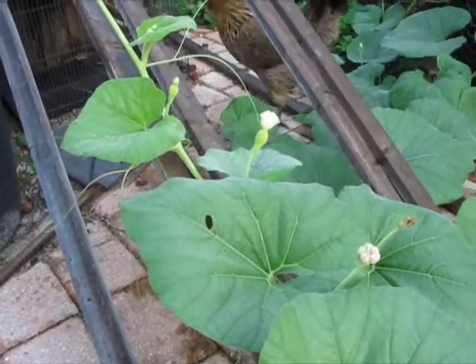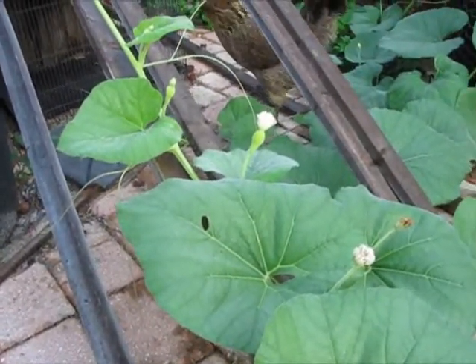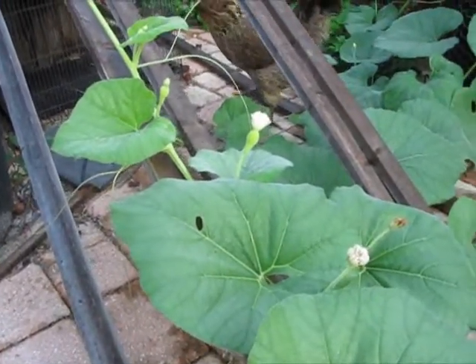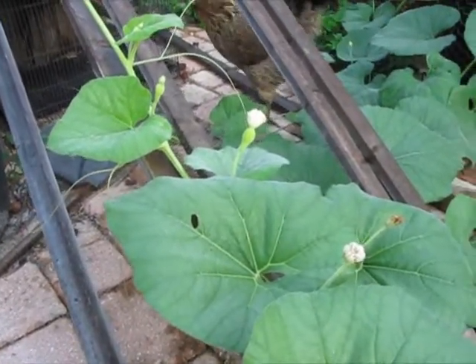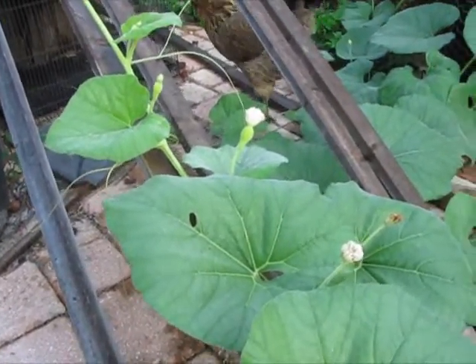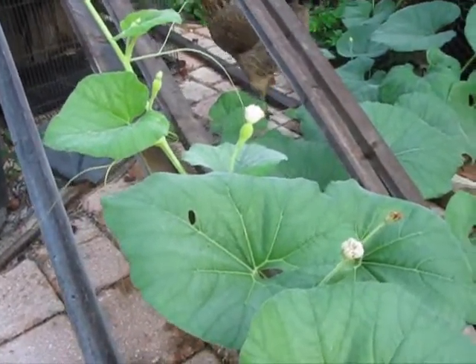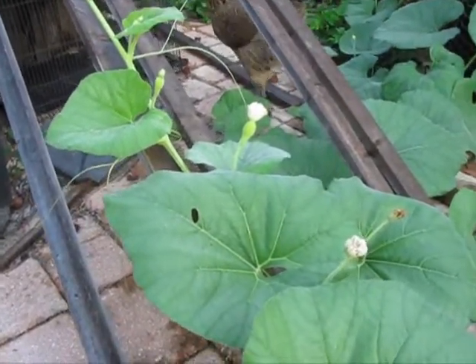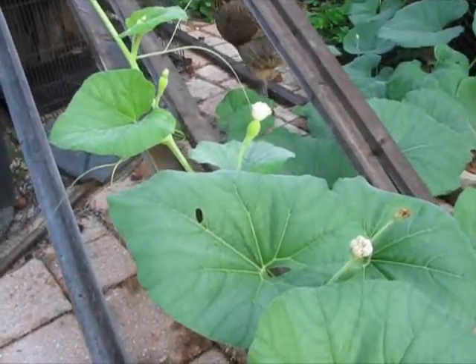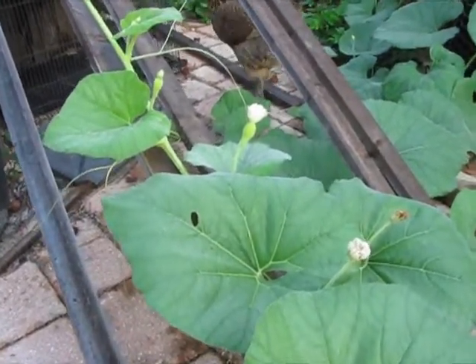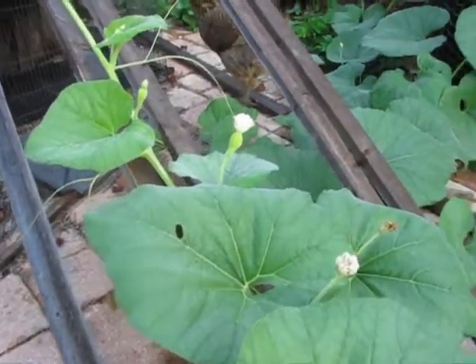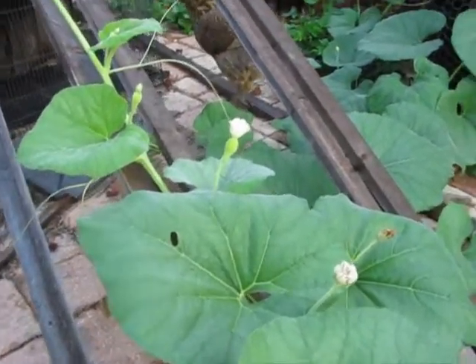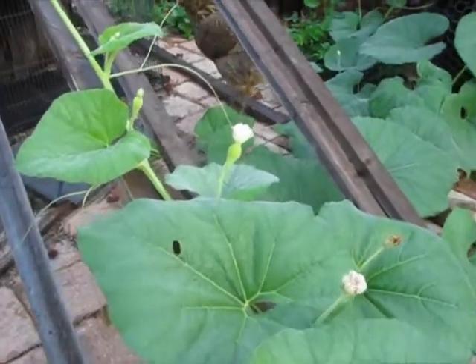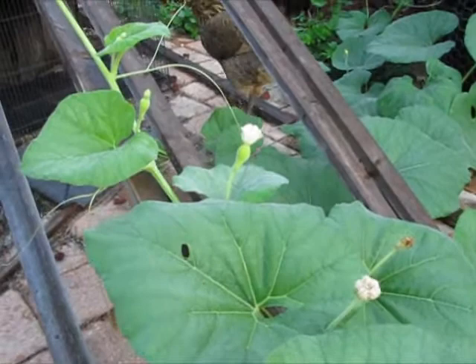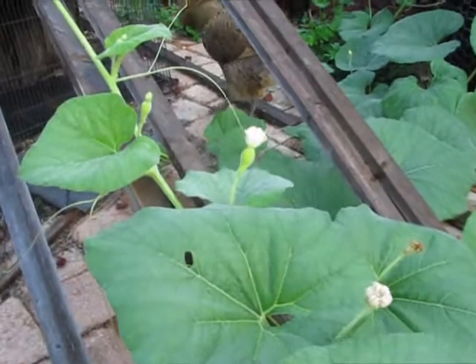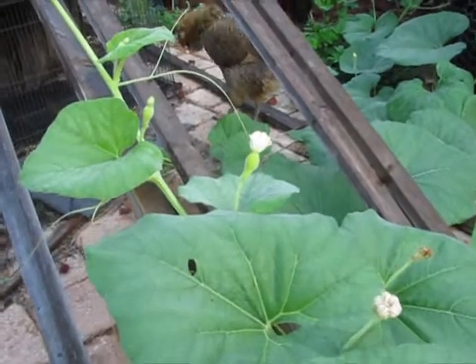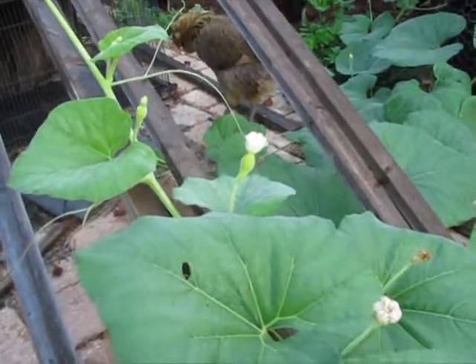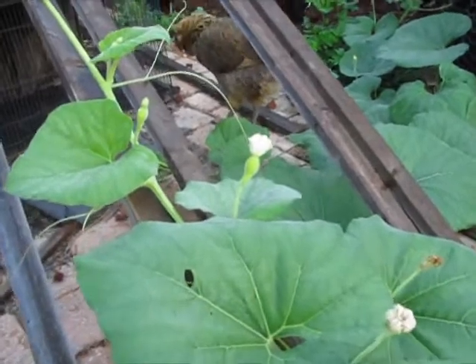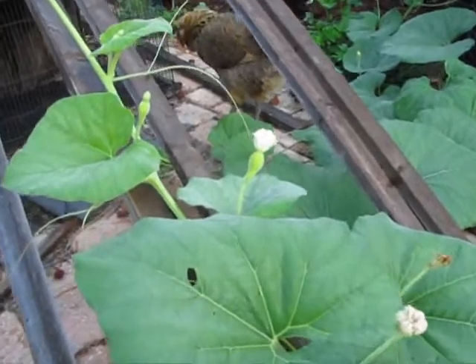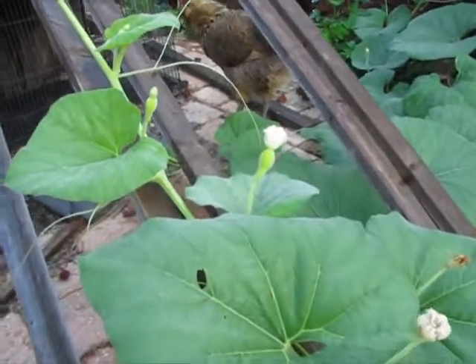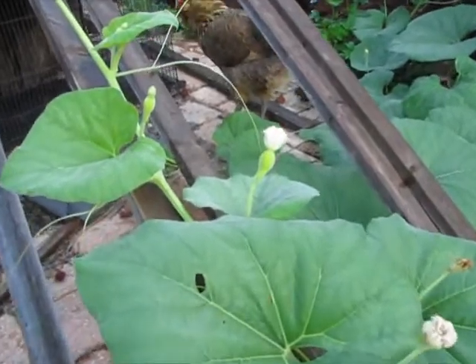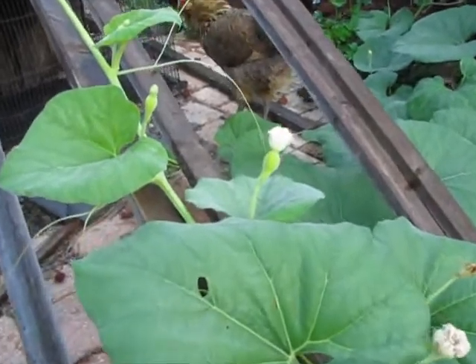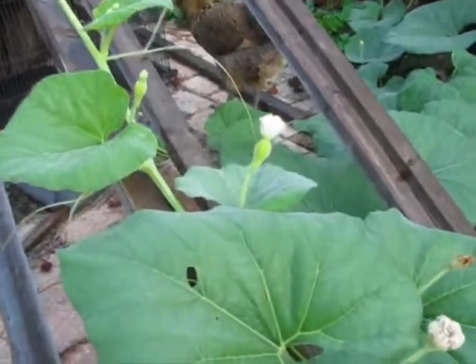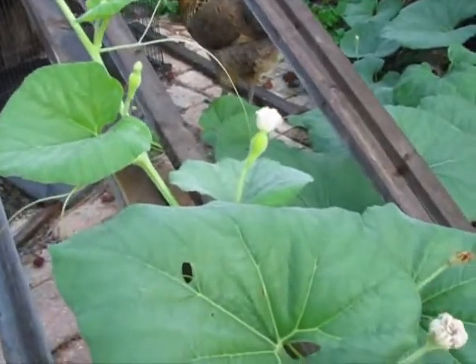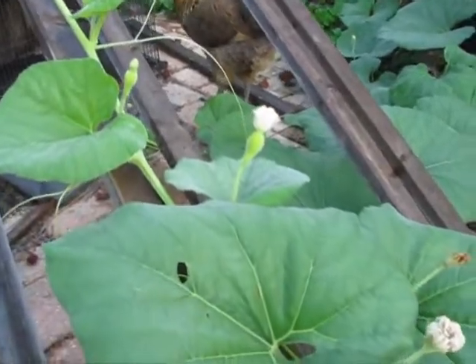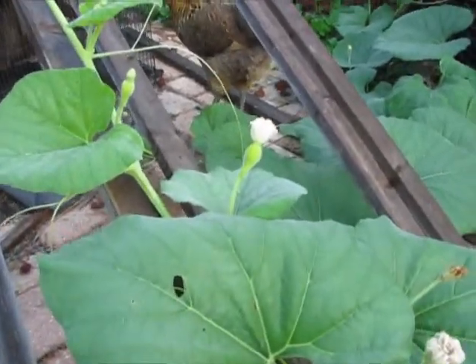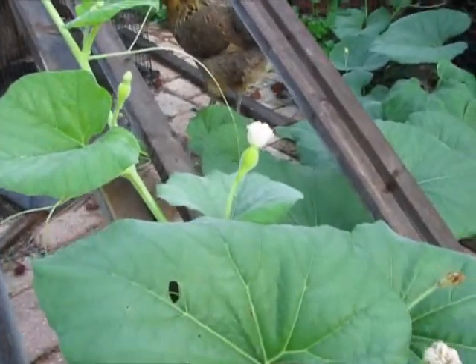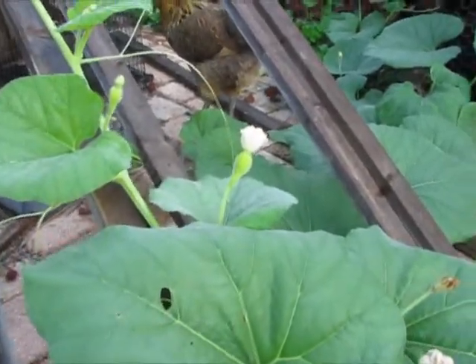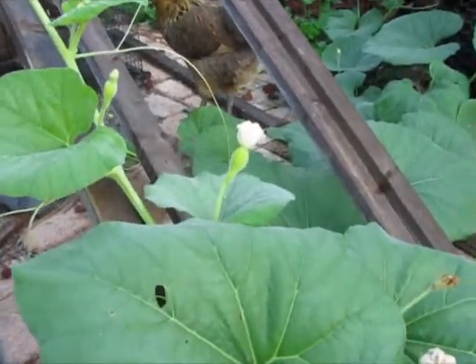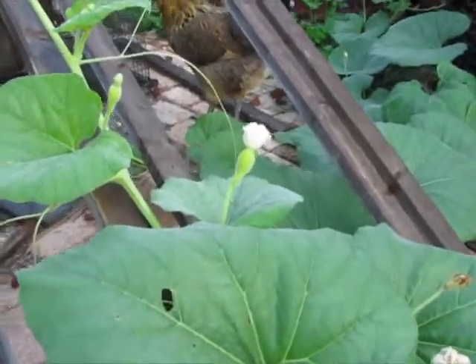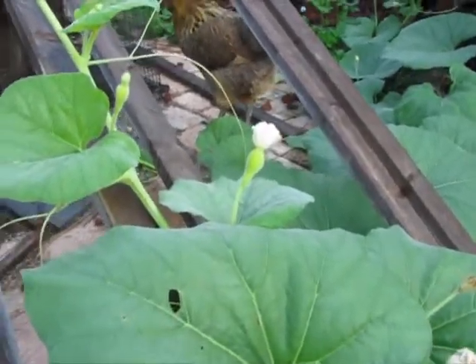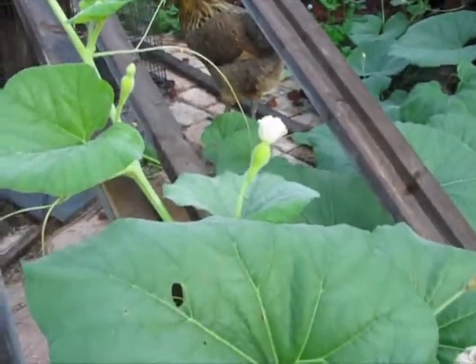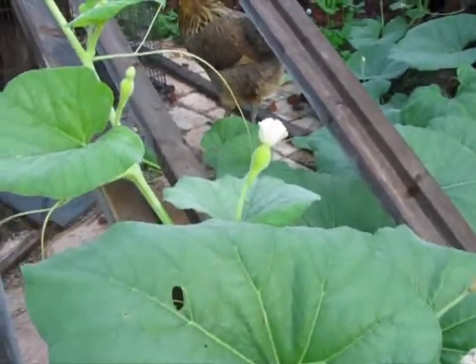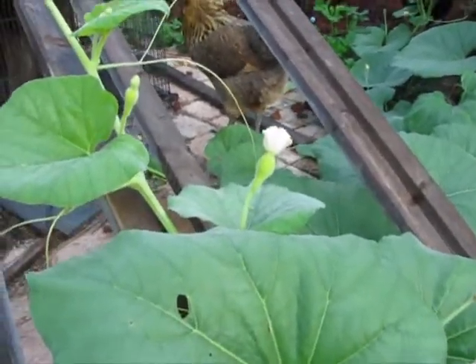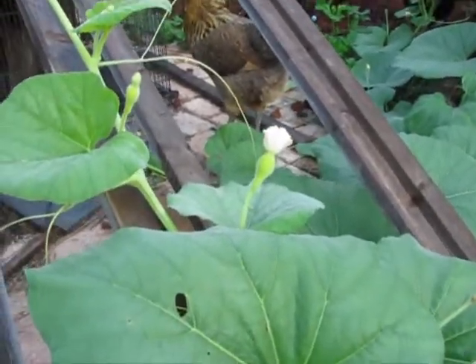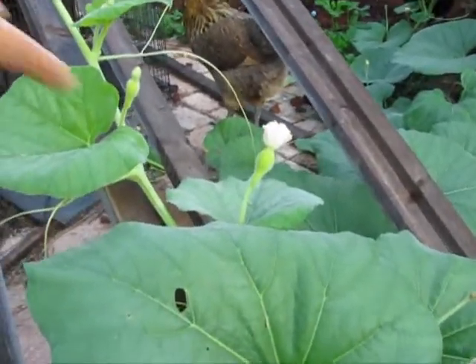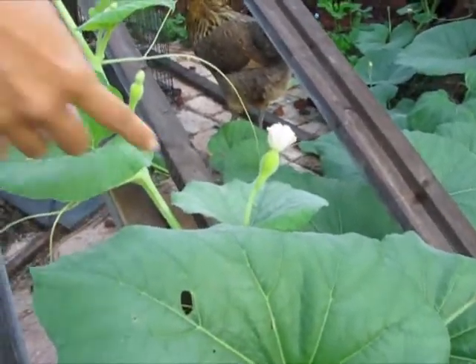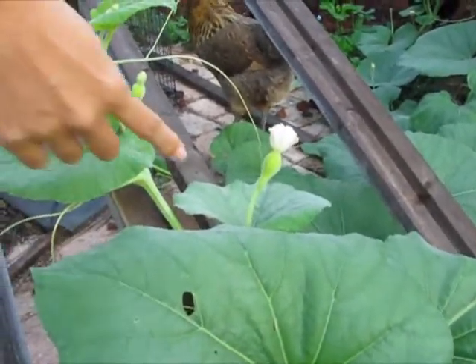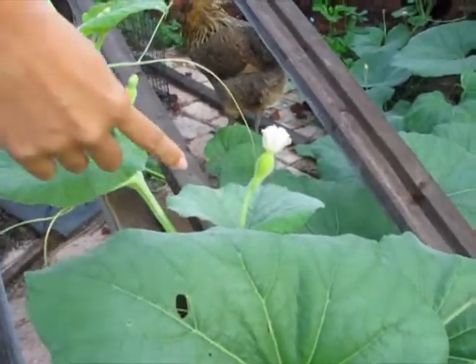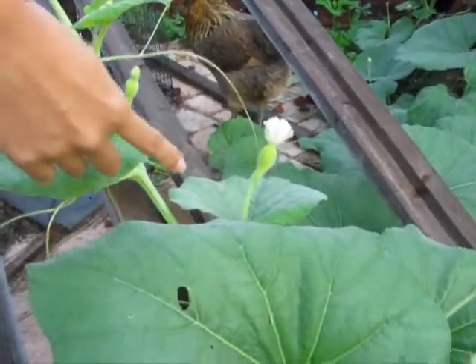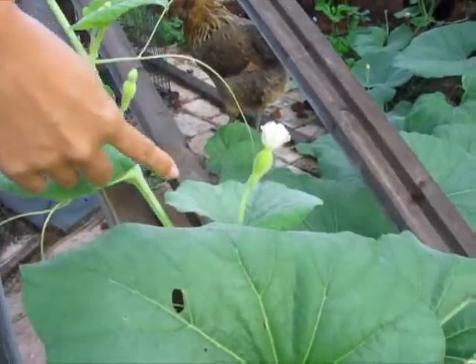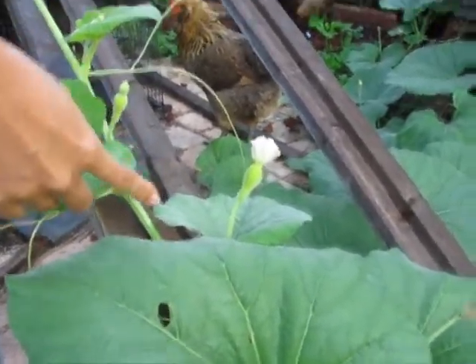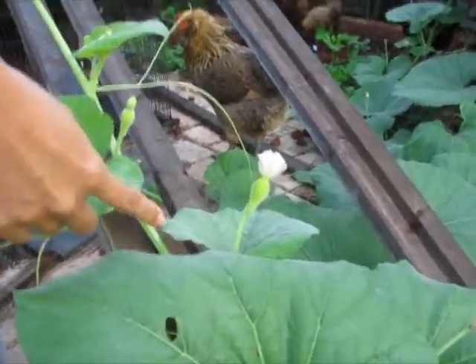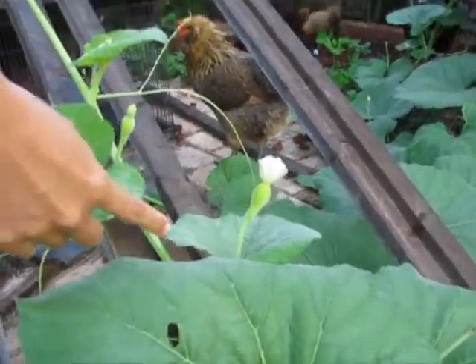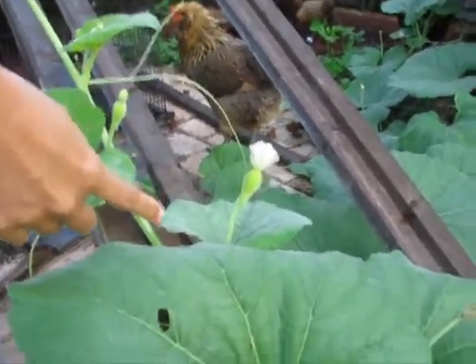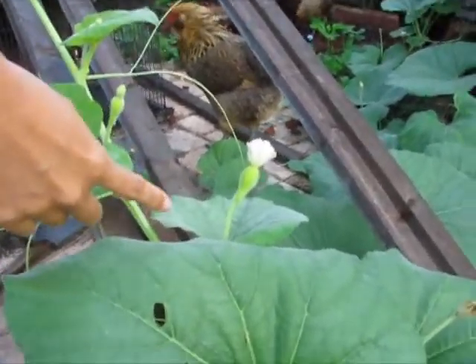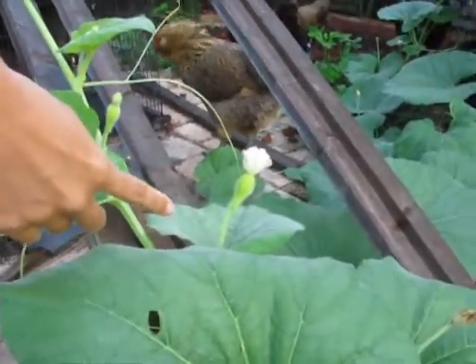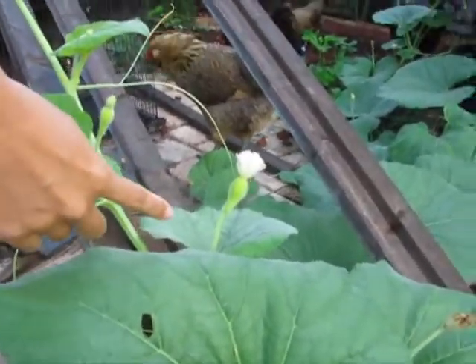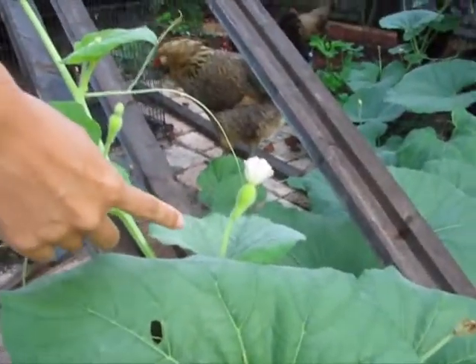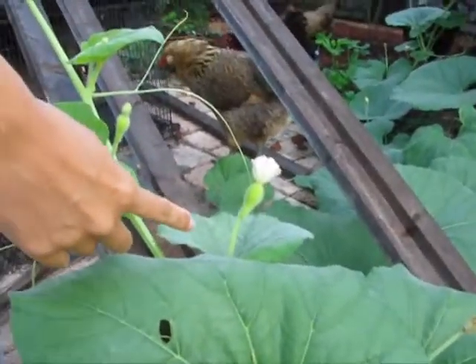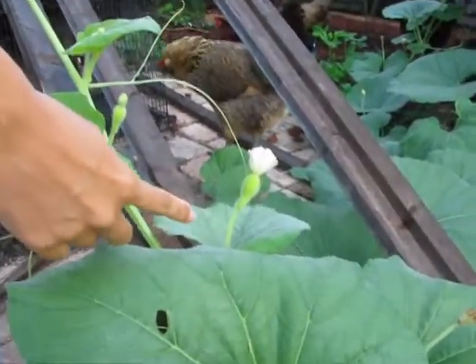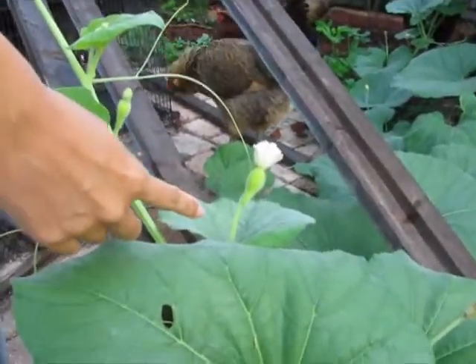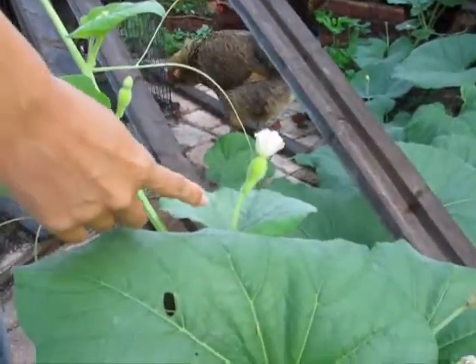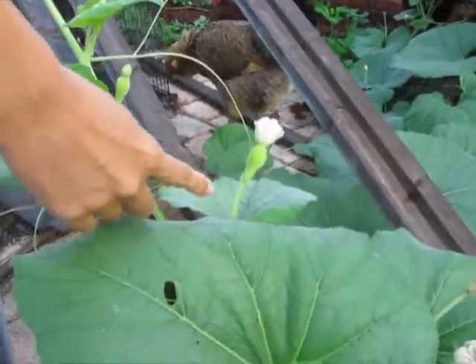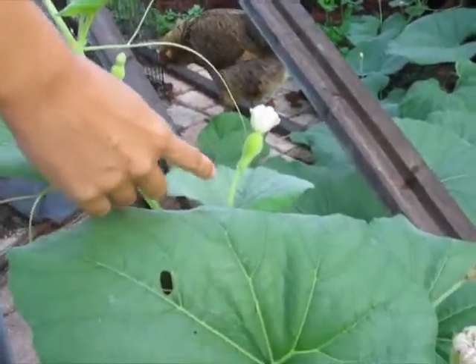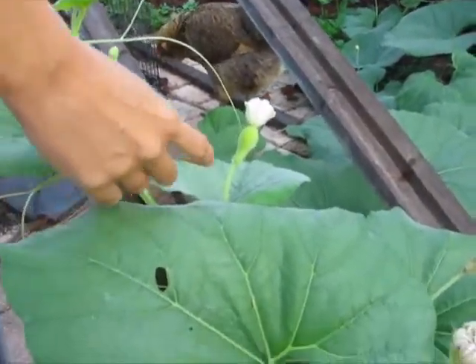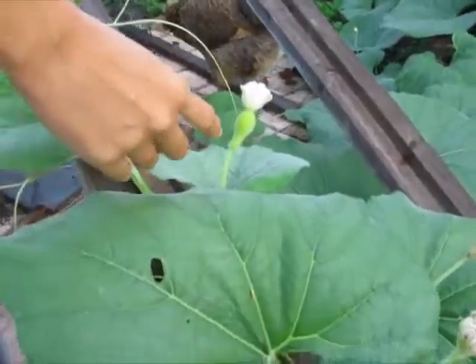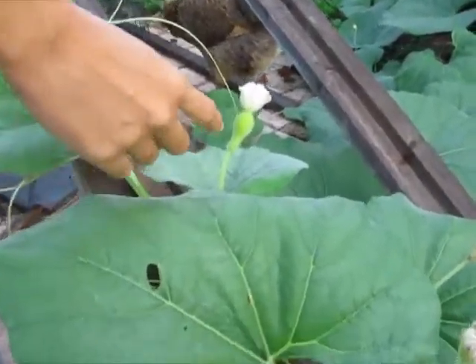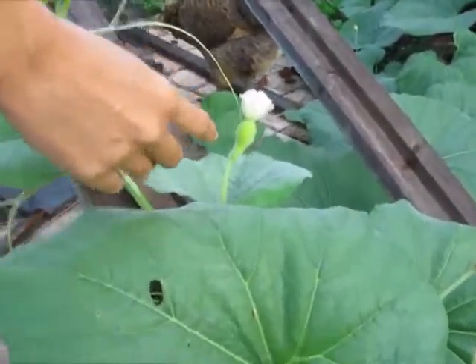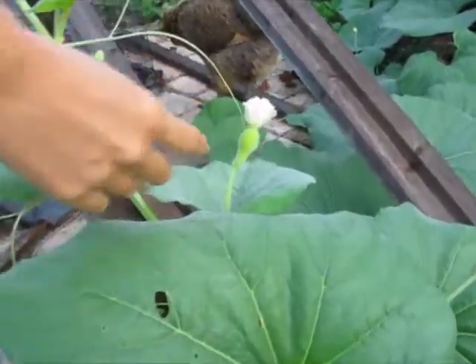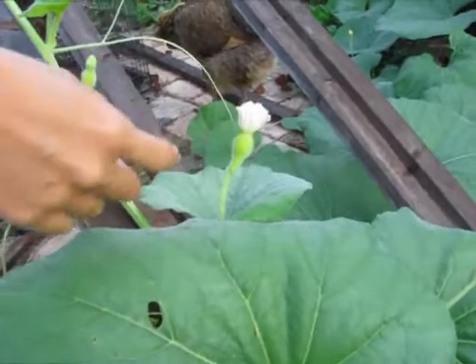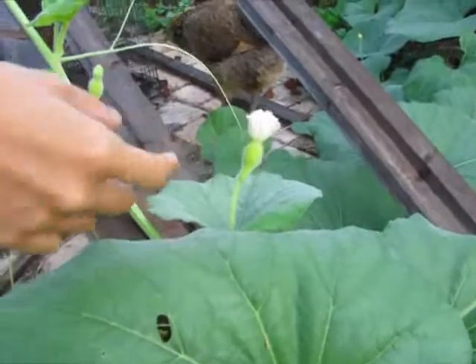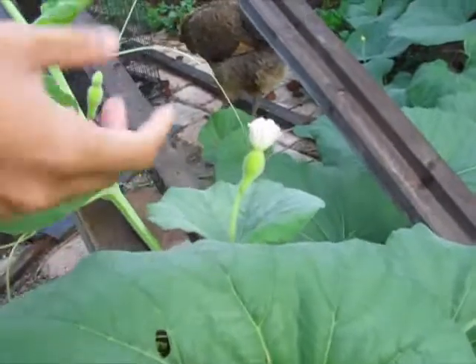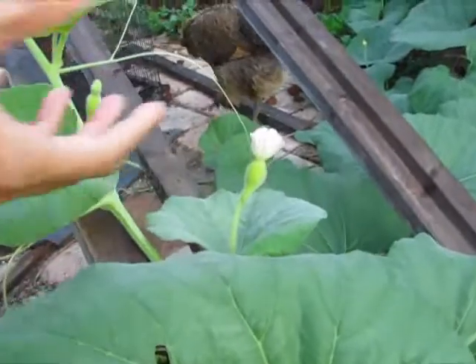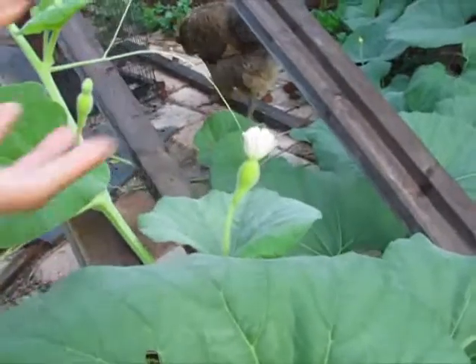This is a hard-shelled gourd for birdhouses. This one here is a female, and it's early in the morning.